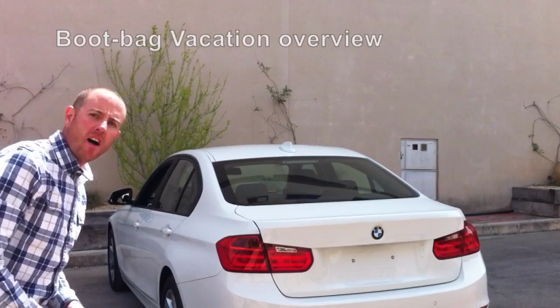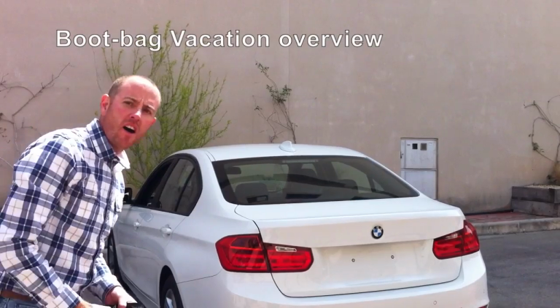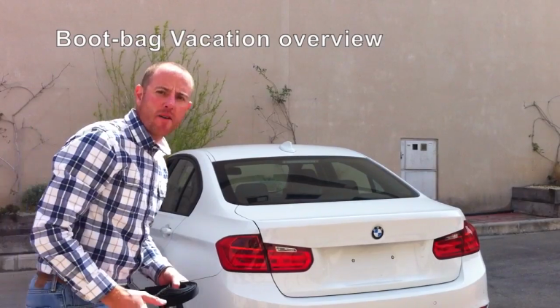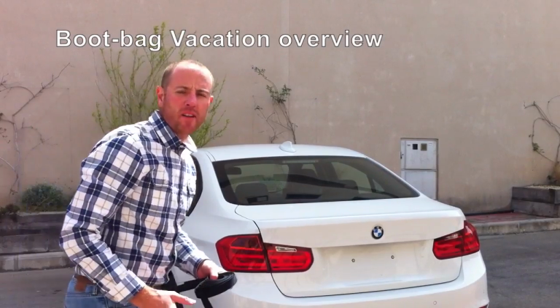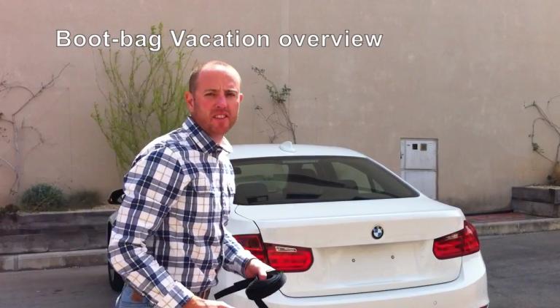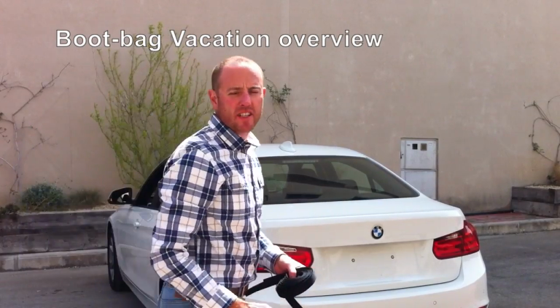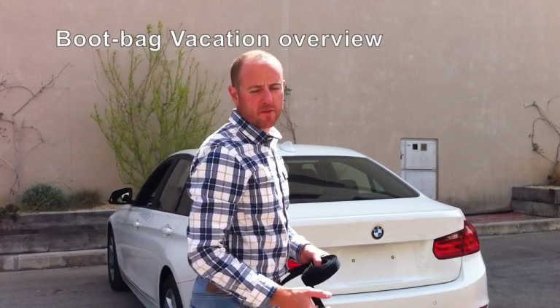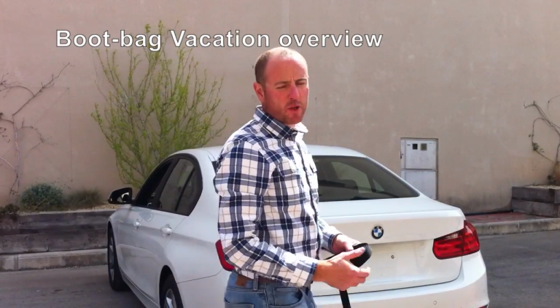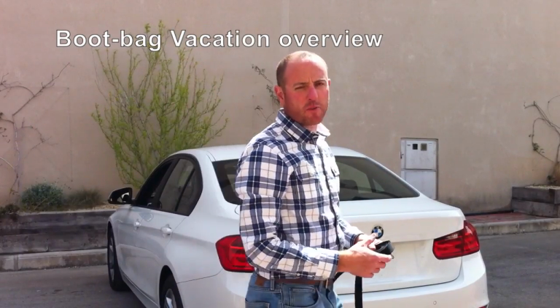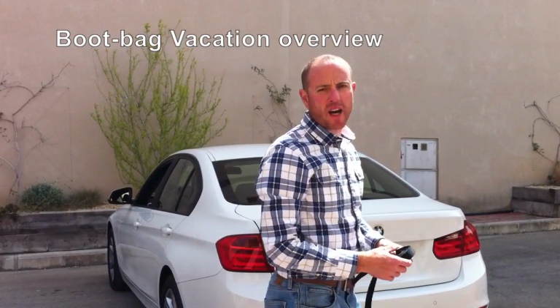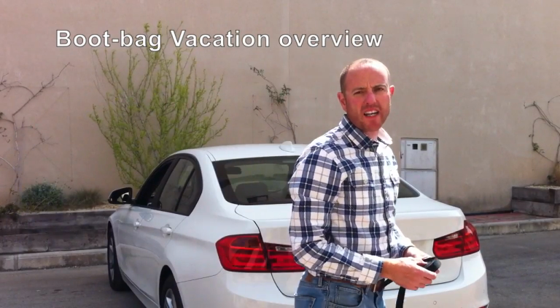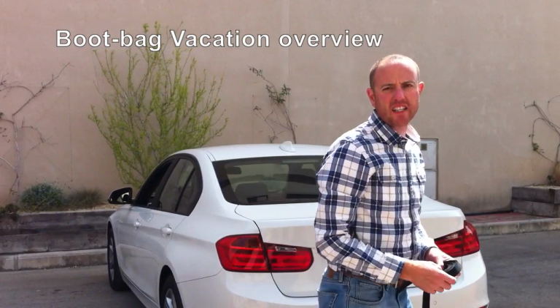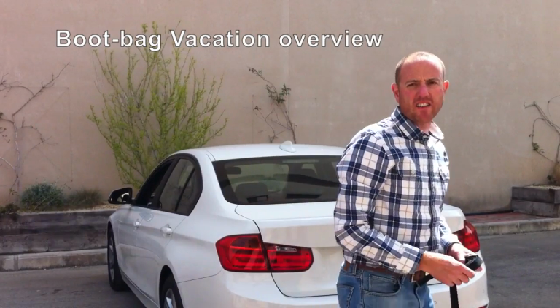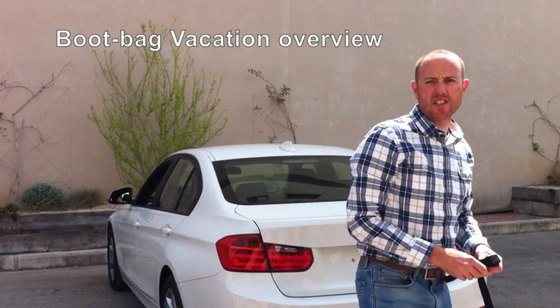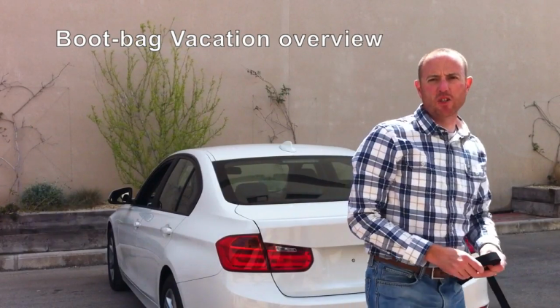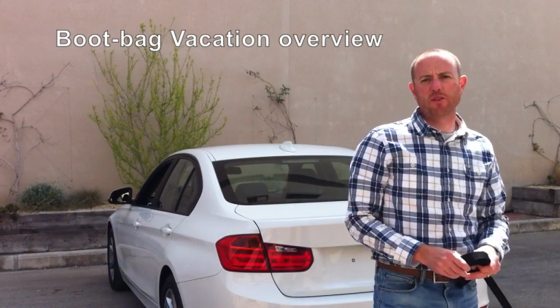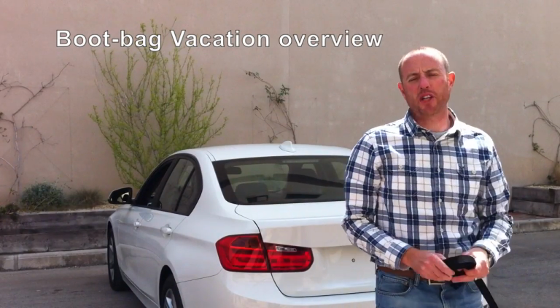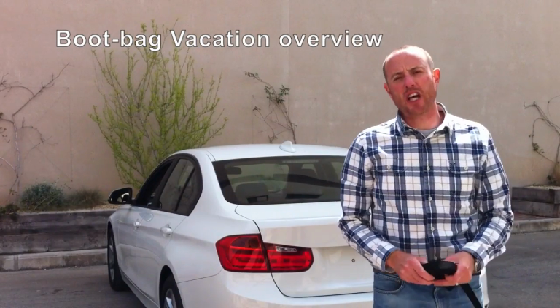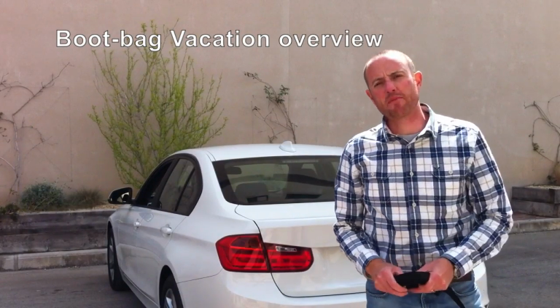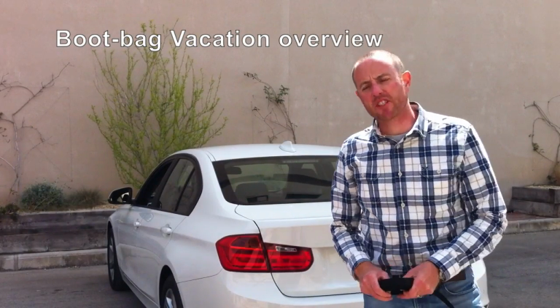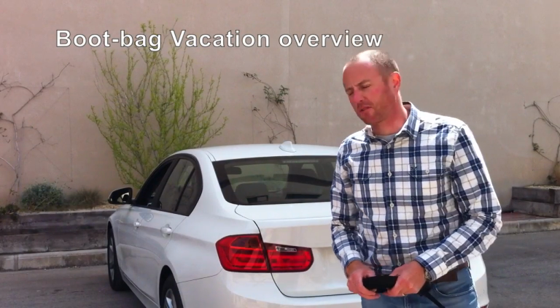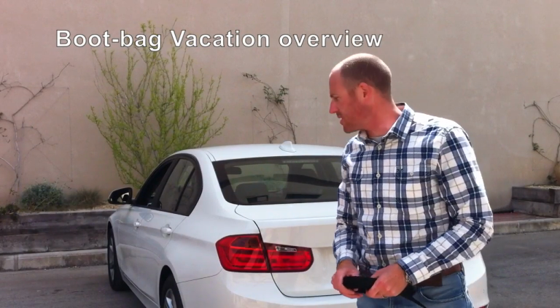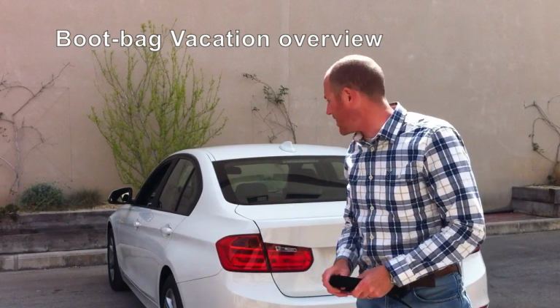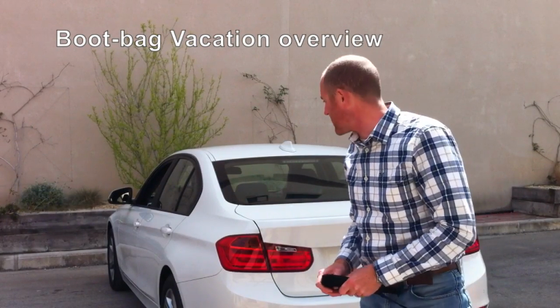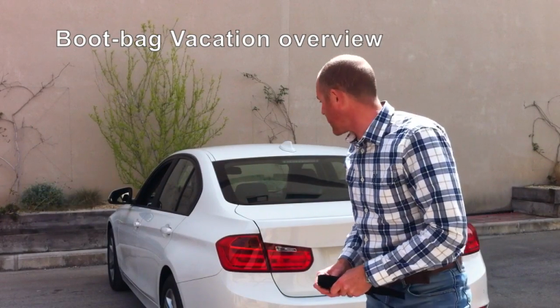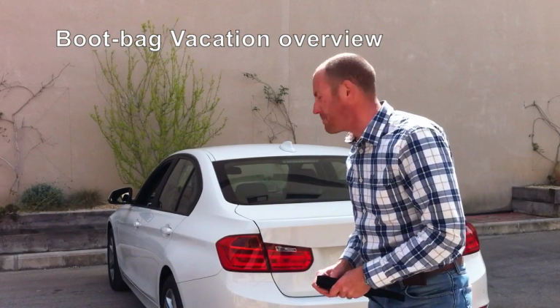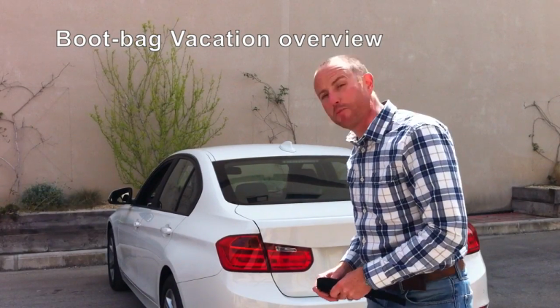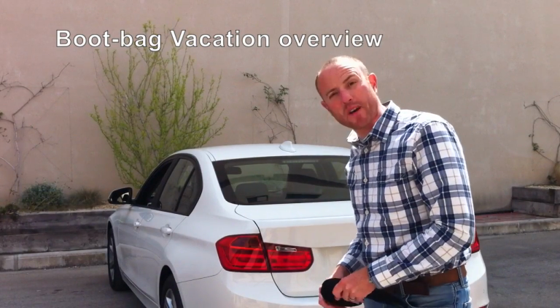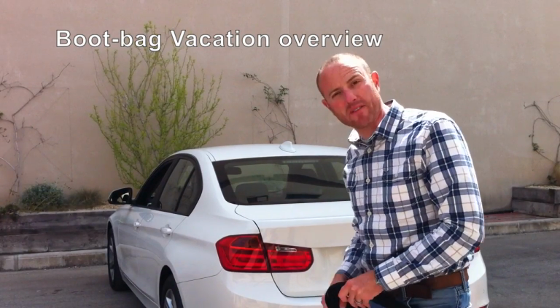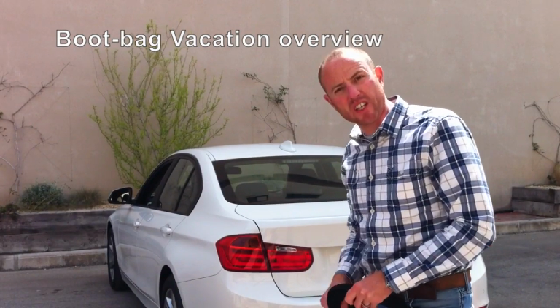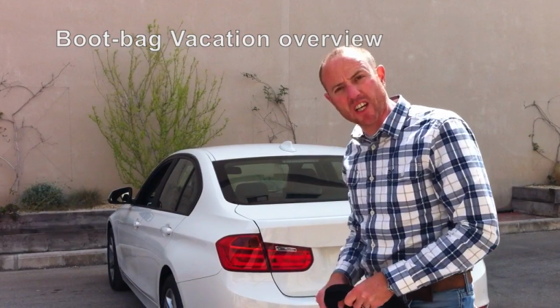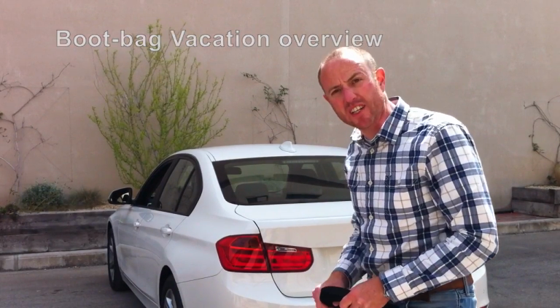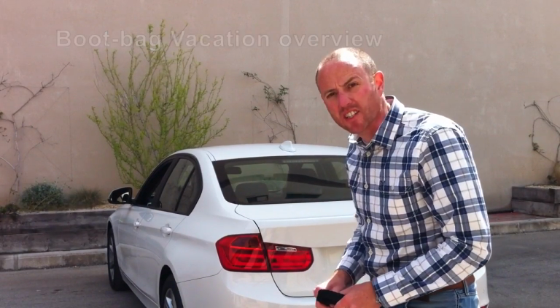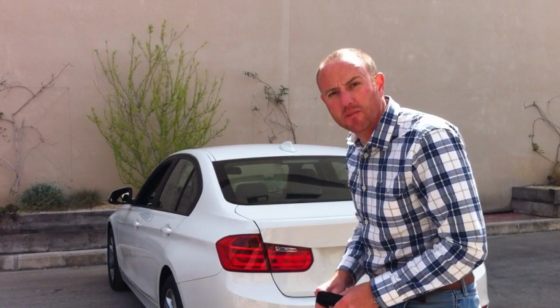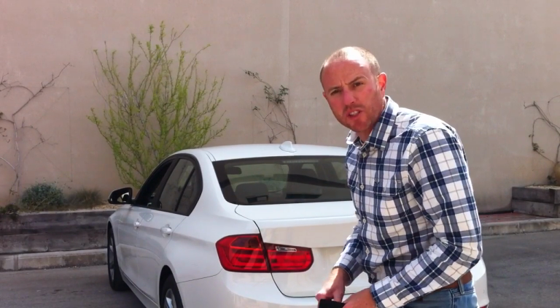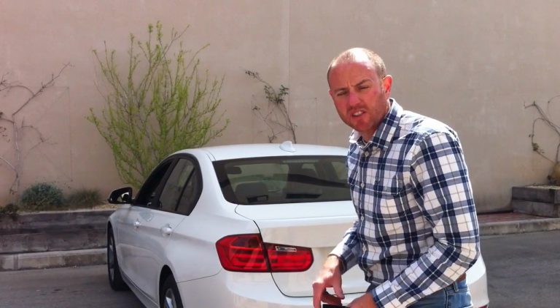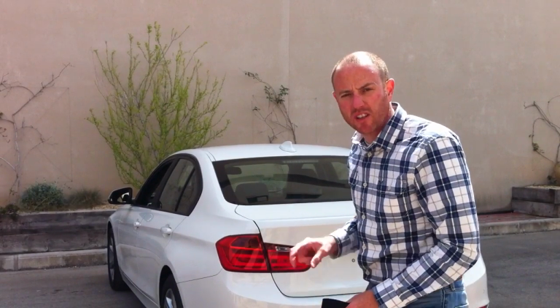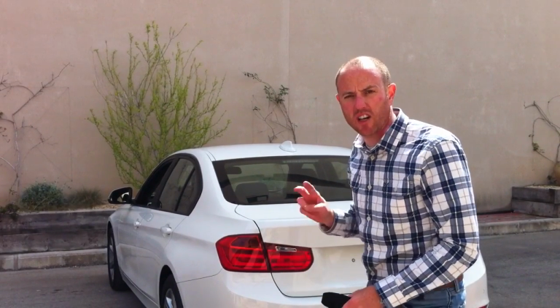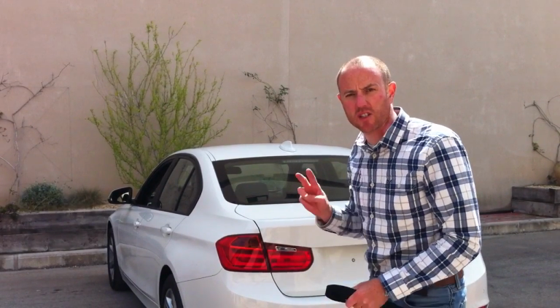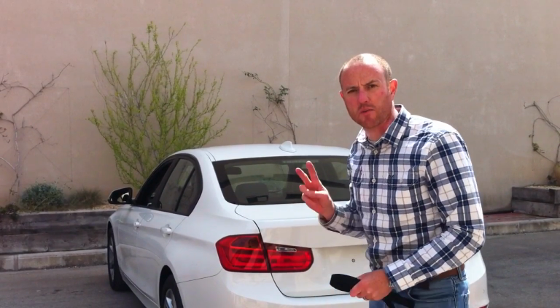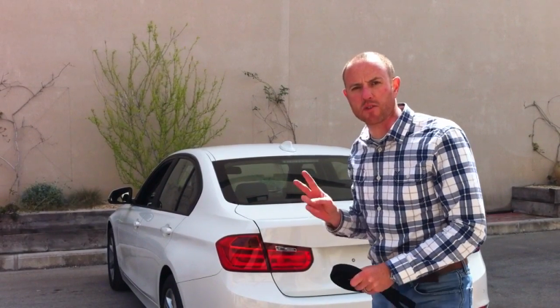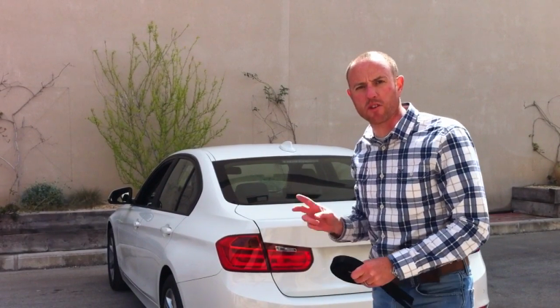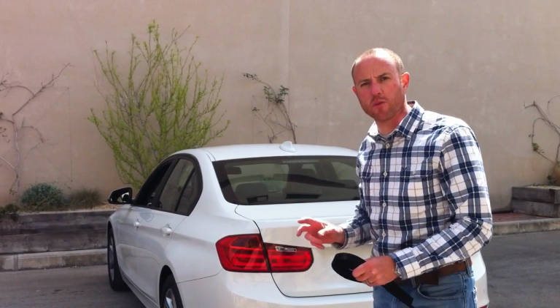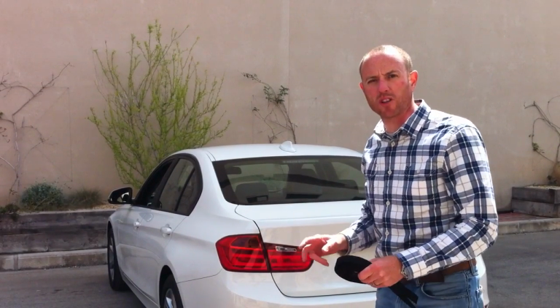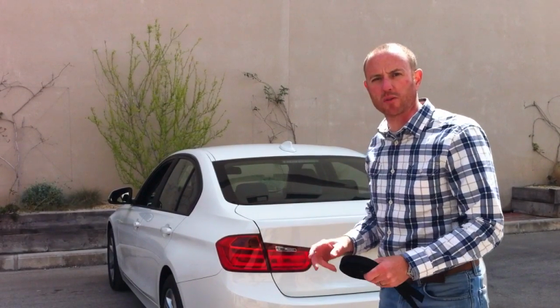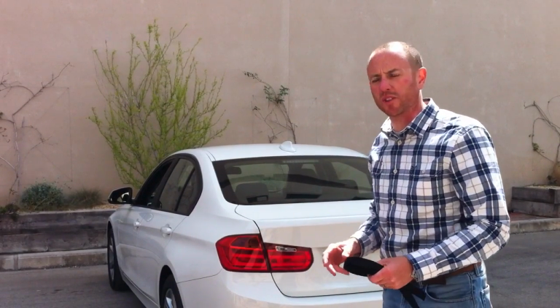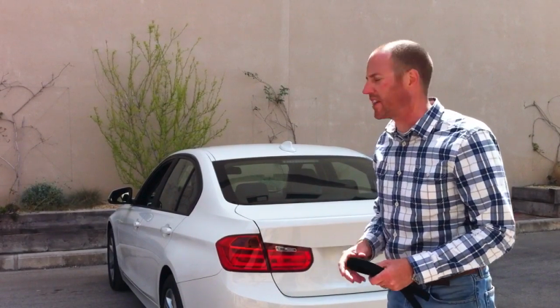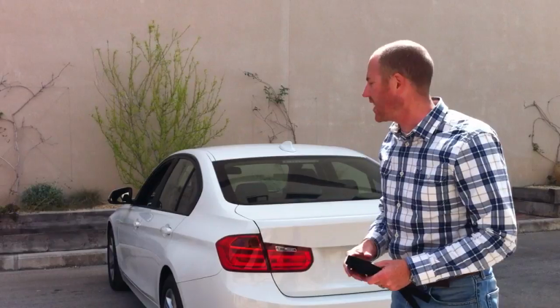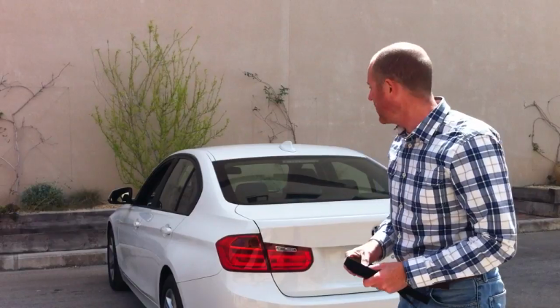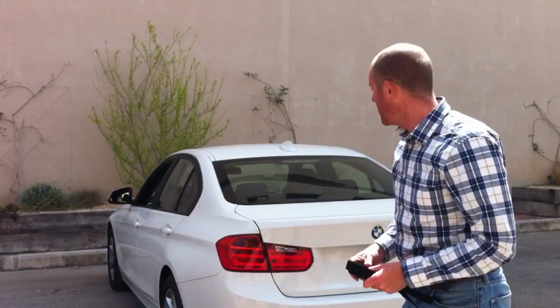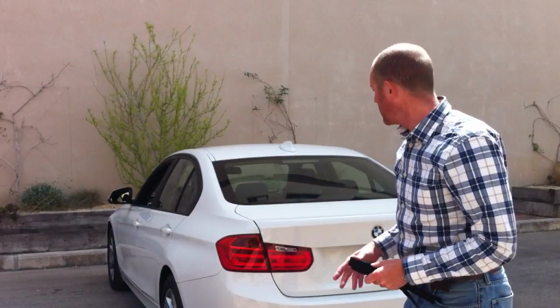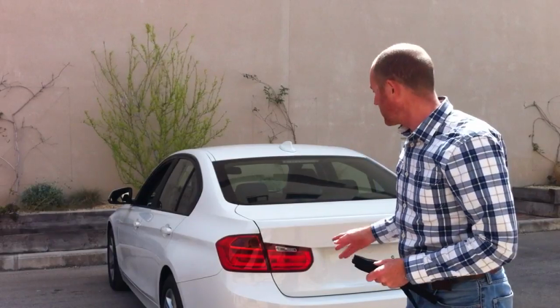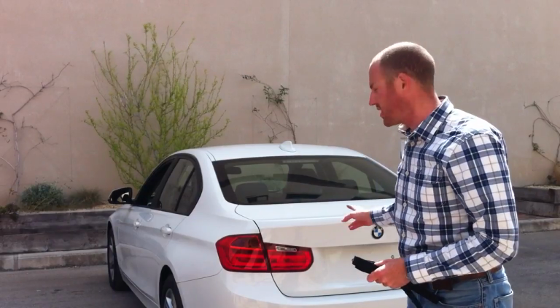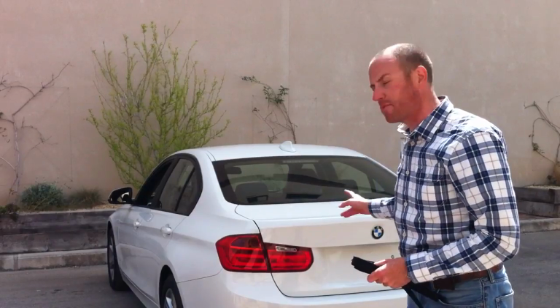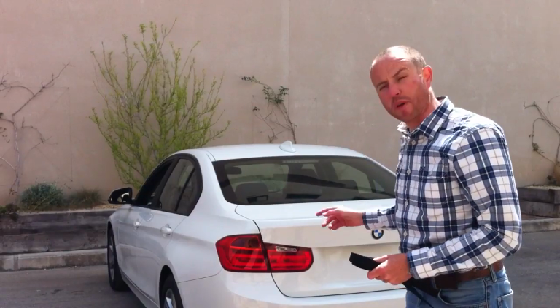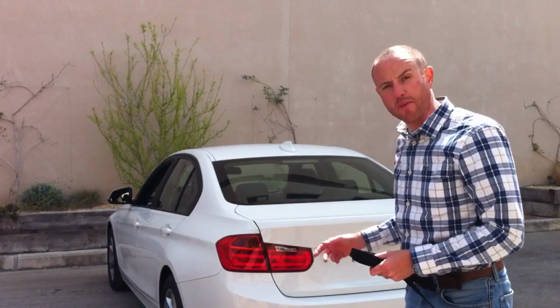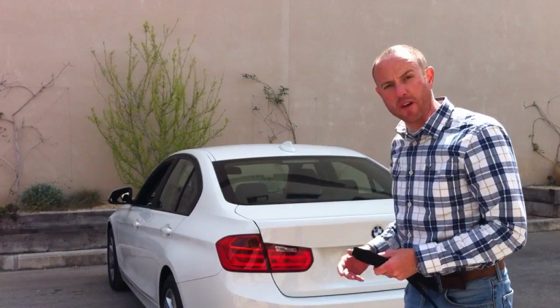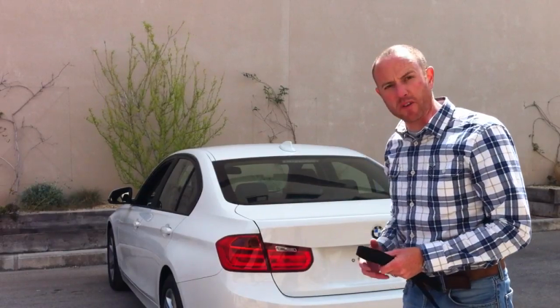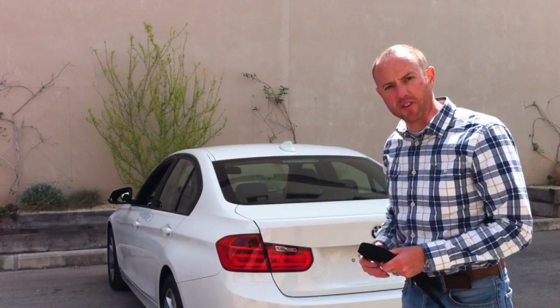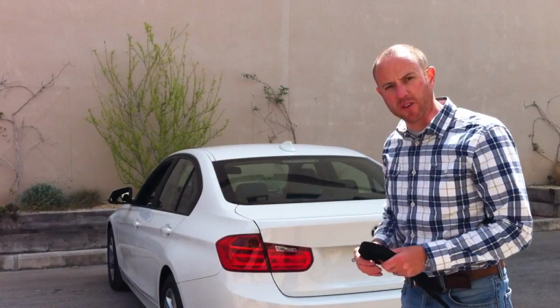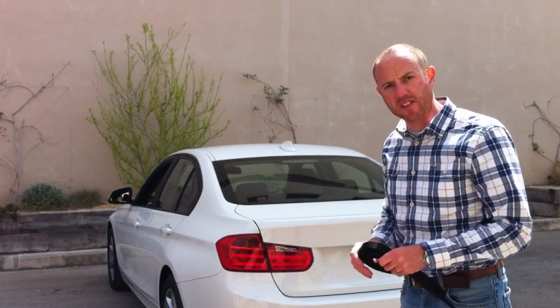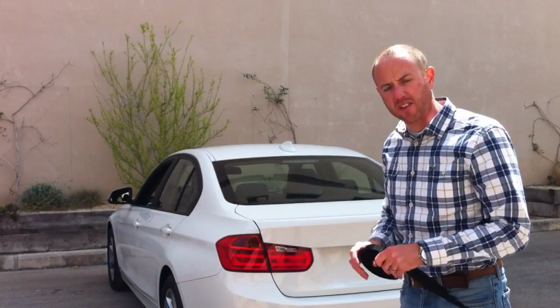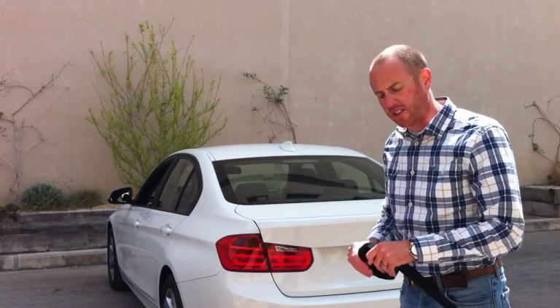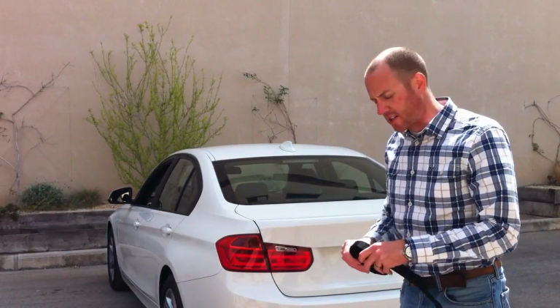Hi, I'm Anthony from Bootbag. In this short video I'm just going to talk about the Bootbag Vacation, which is the larger of the two models, shown here on a BMW 3 Series.